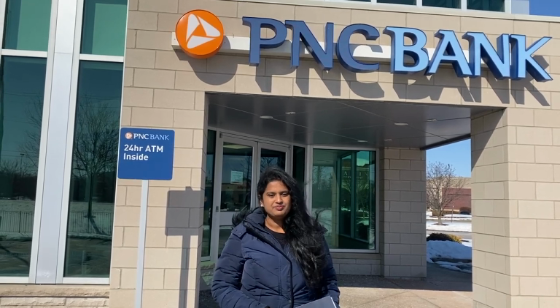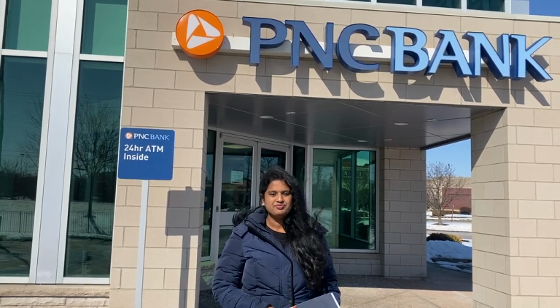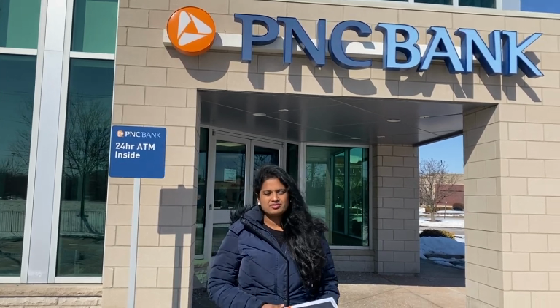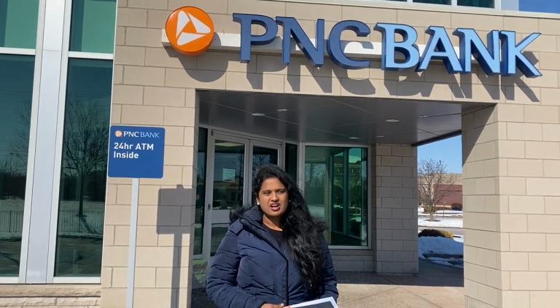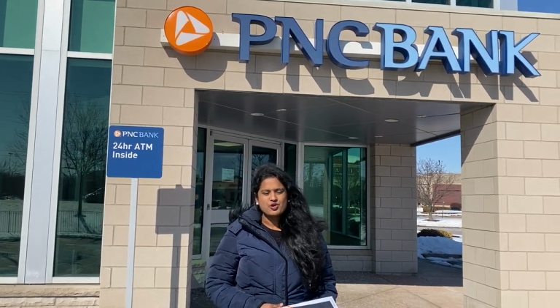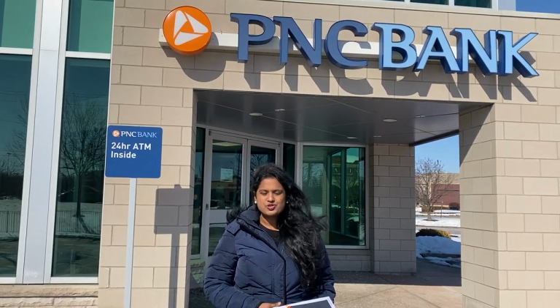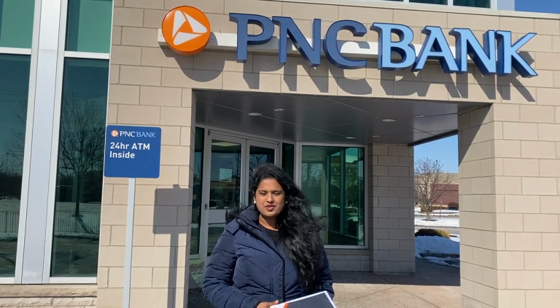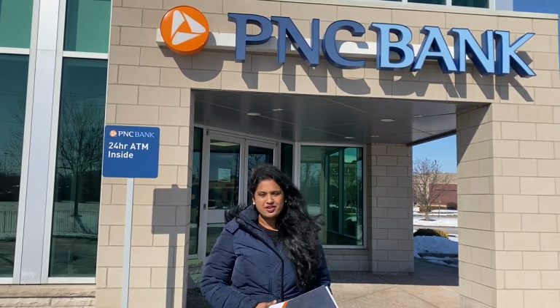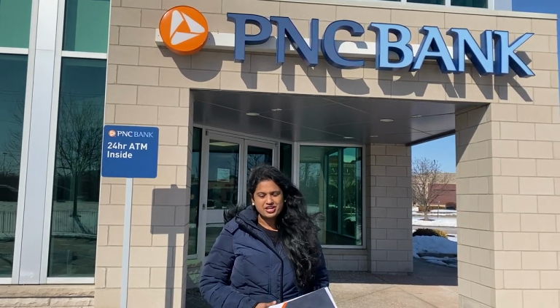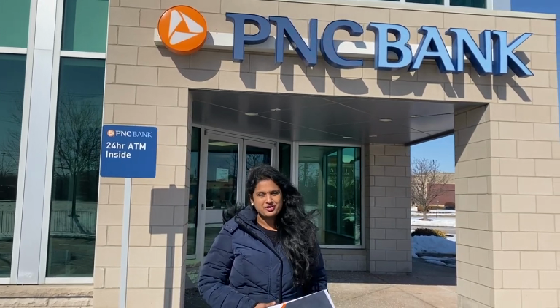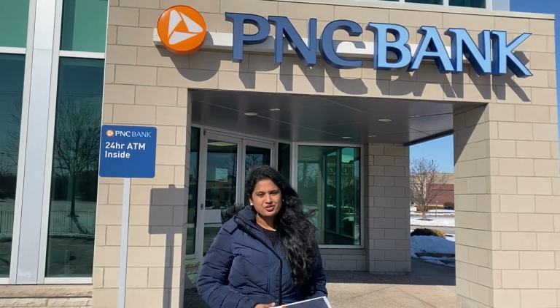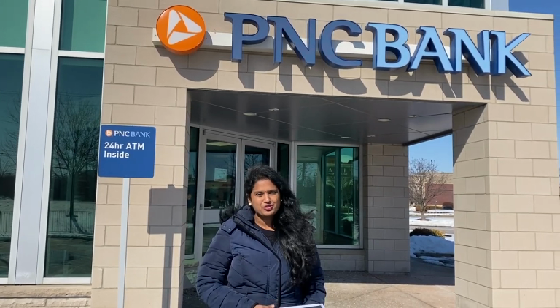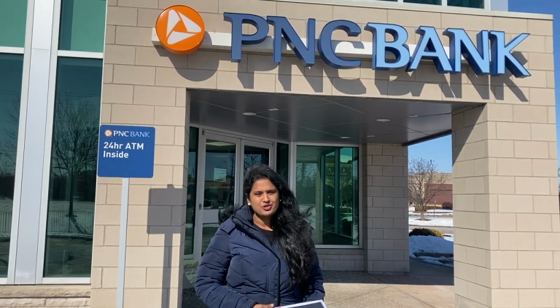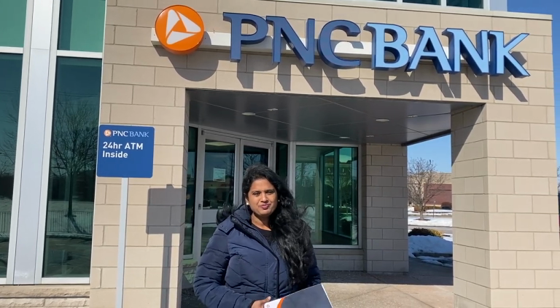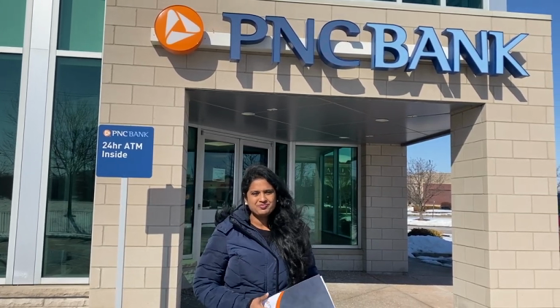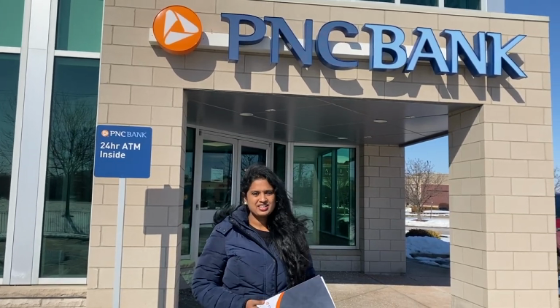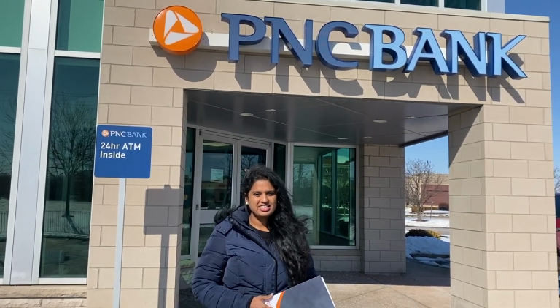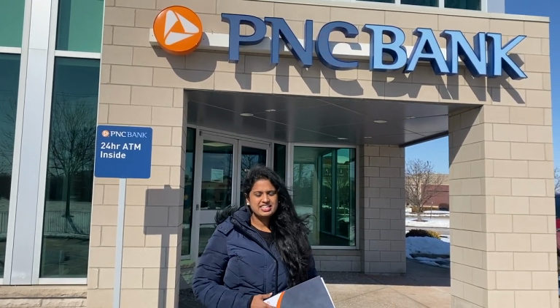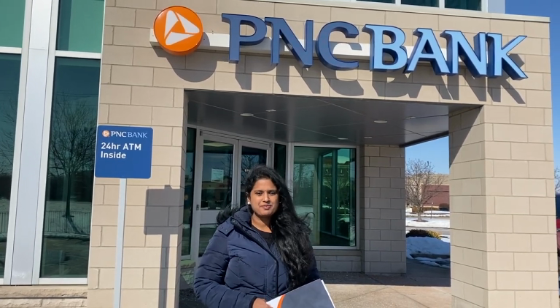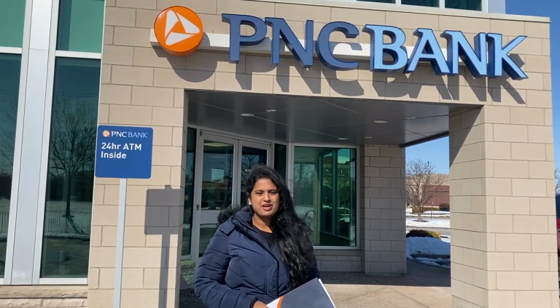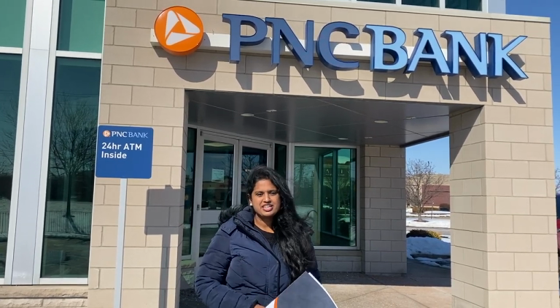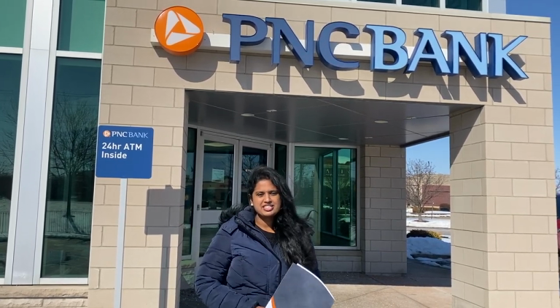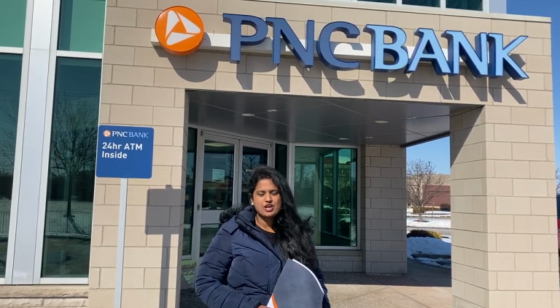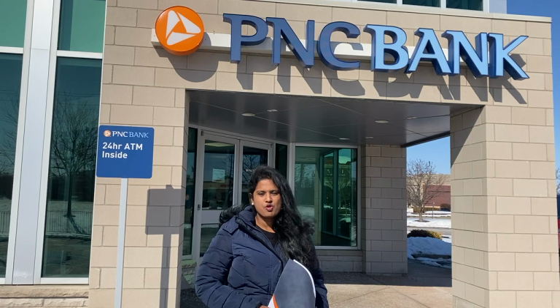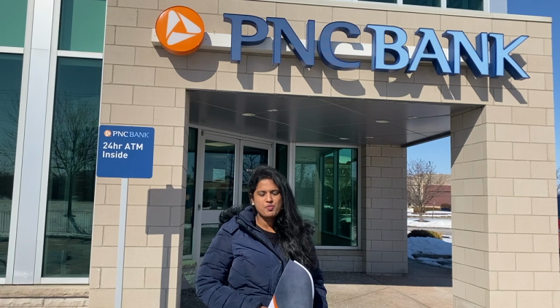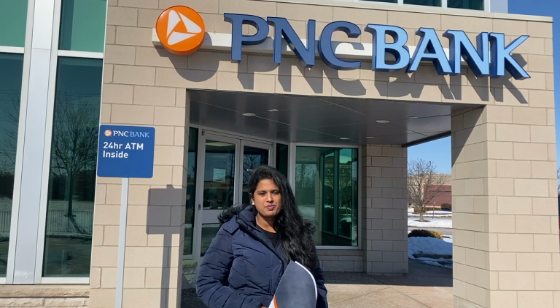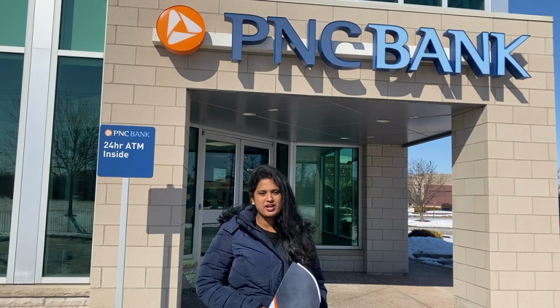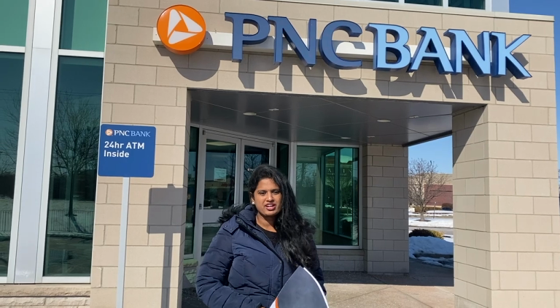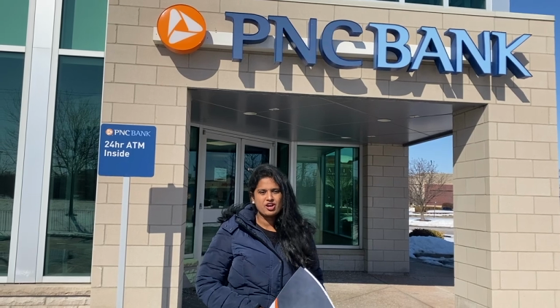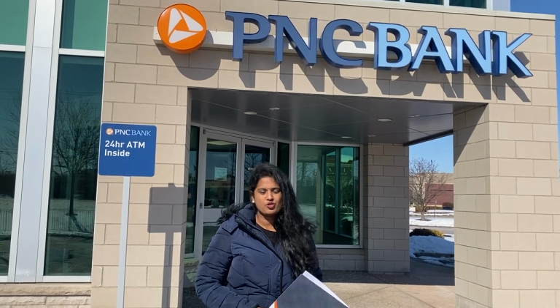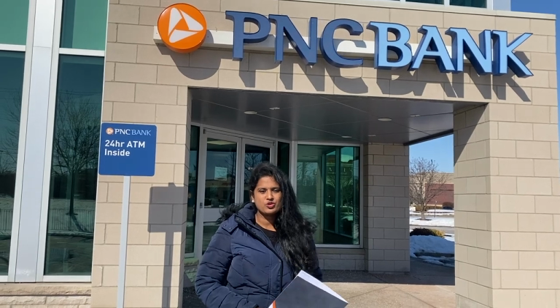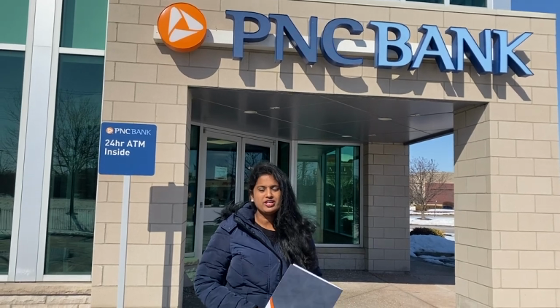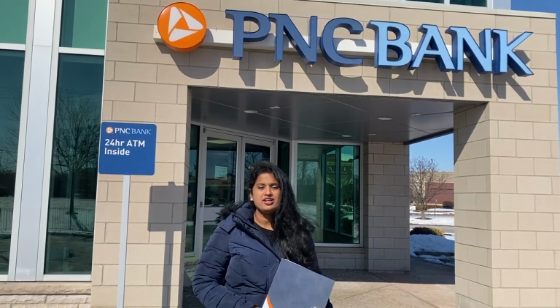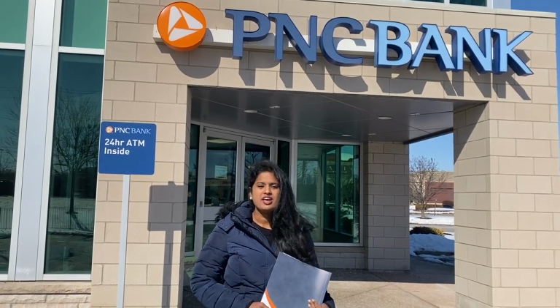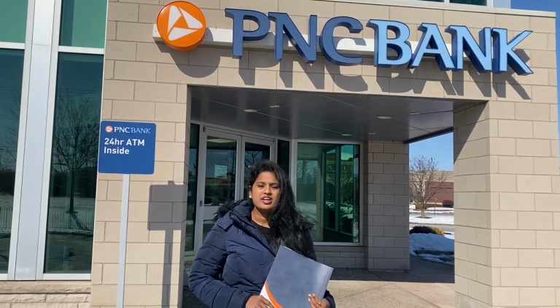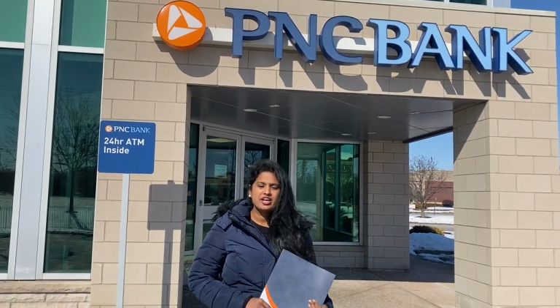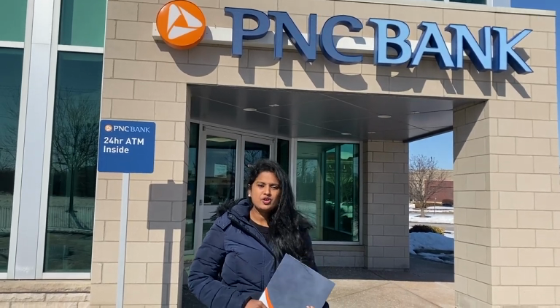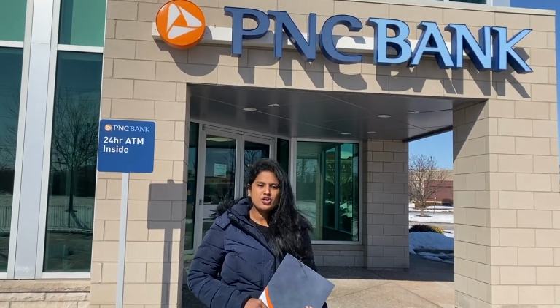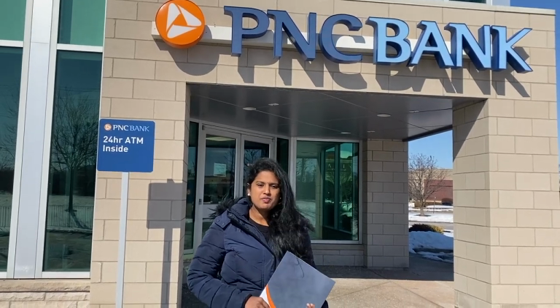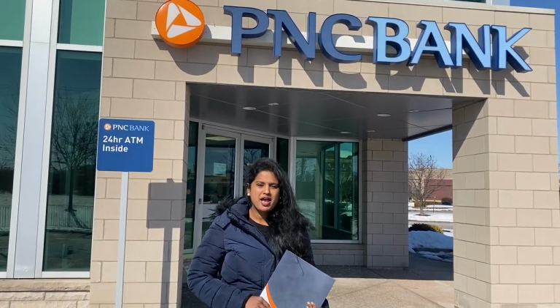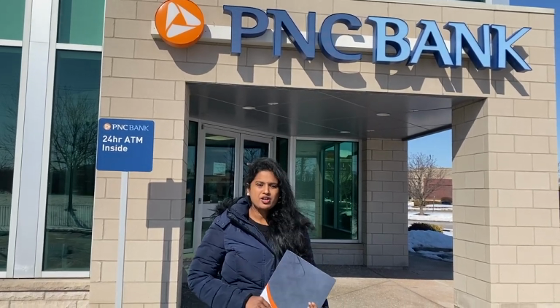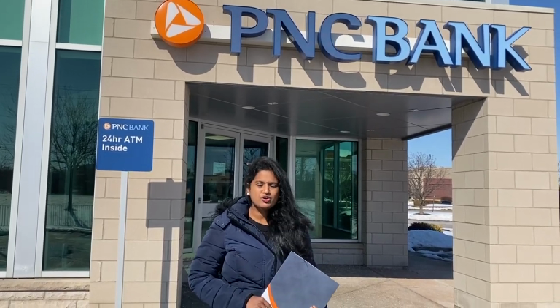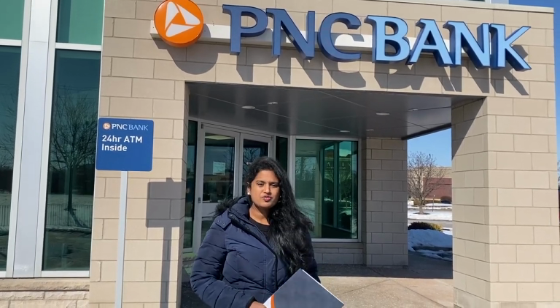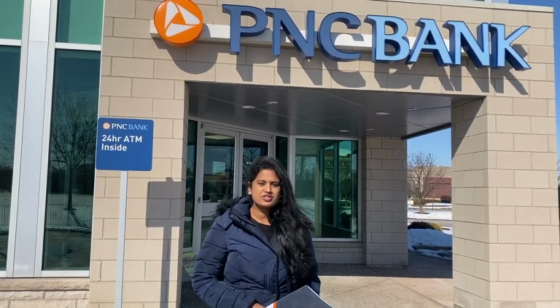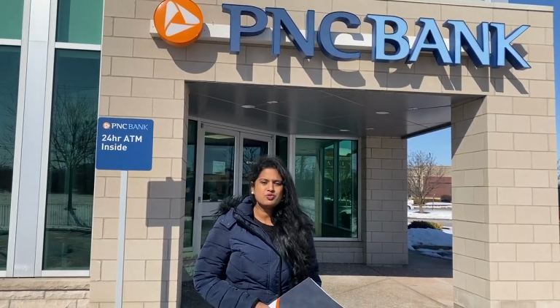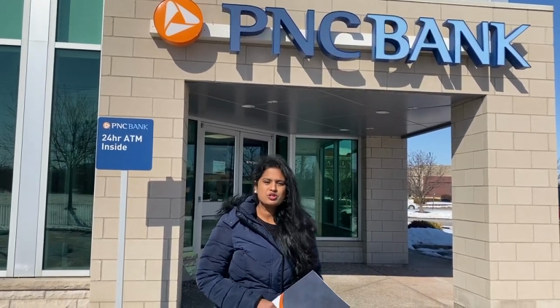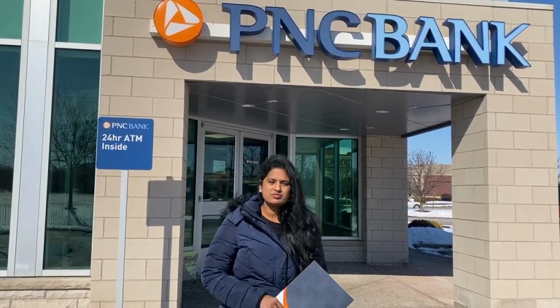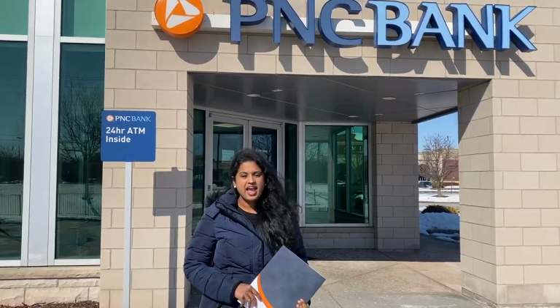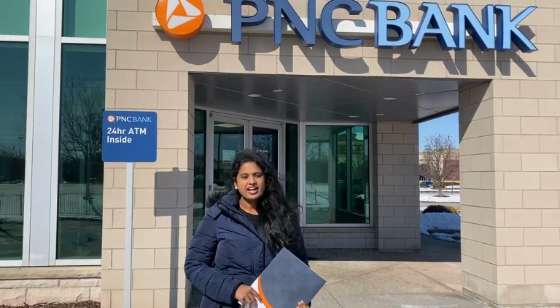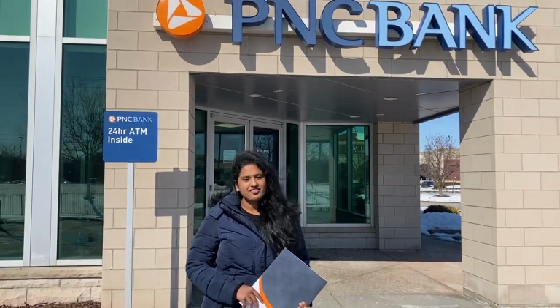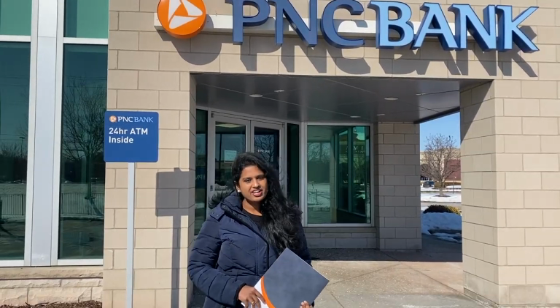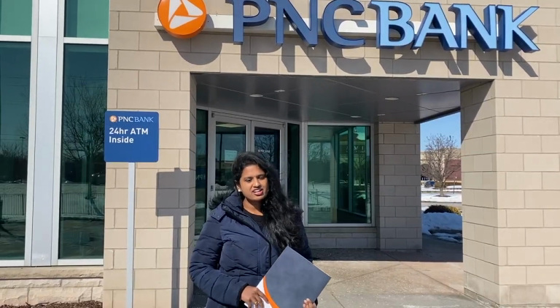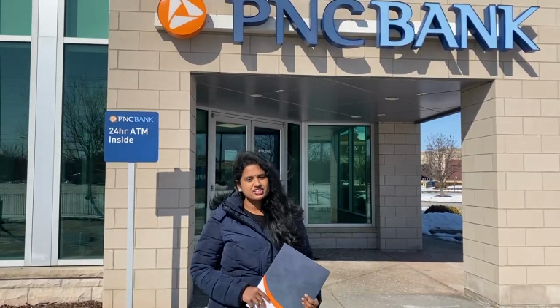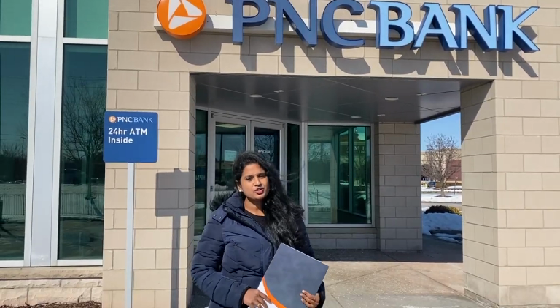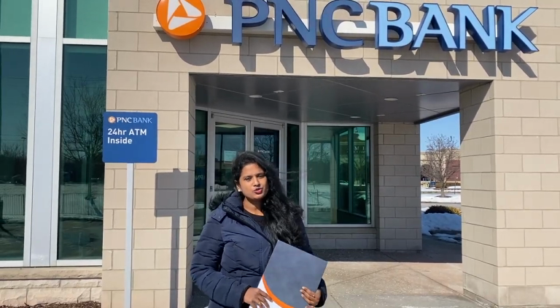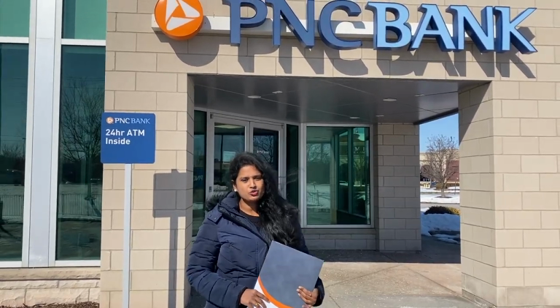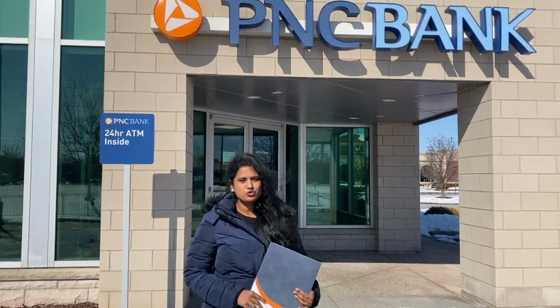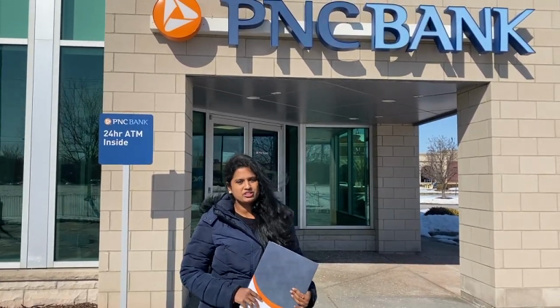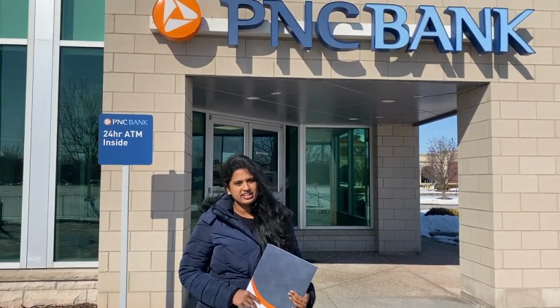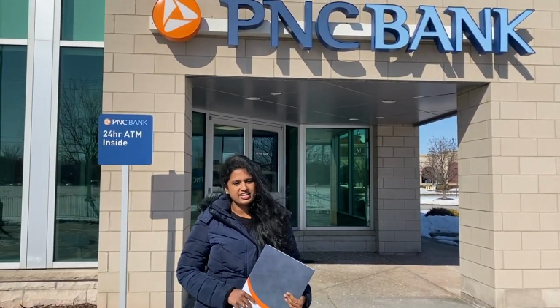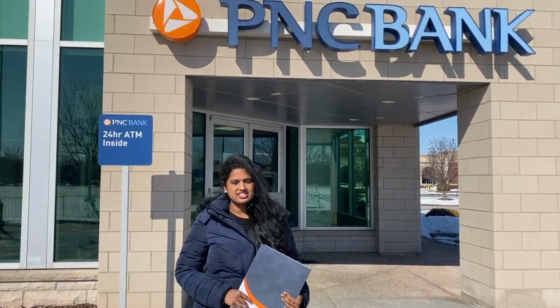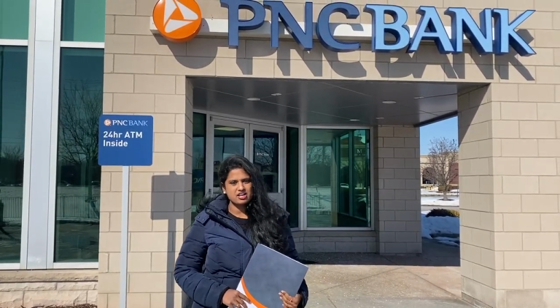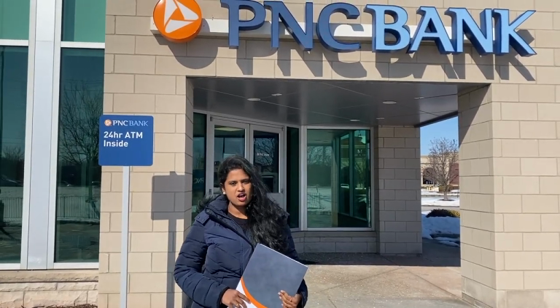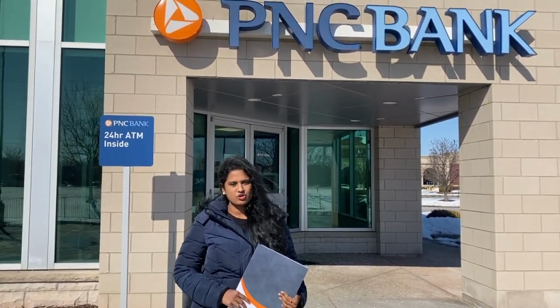If you have home wifi, you can open it easily. If you open a bank account, you will have 2-3 days to activate.